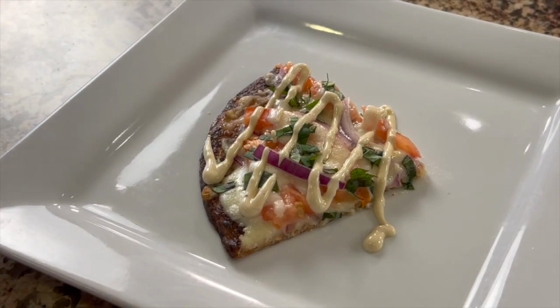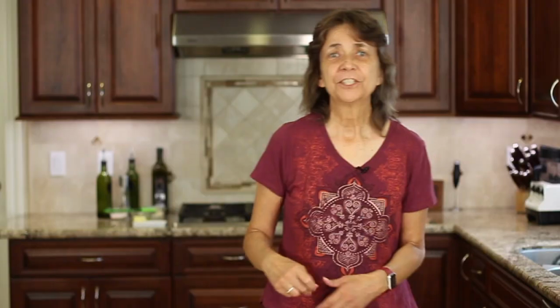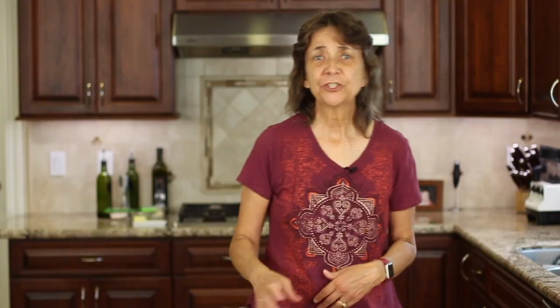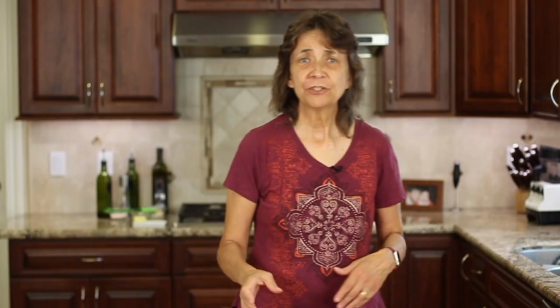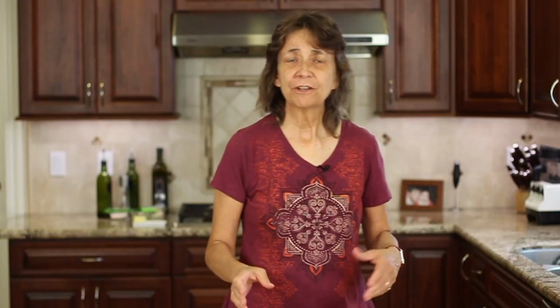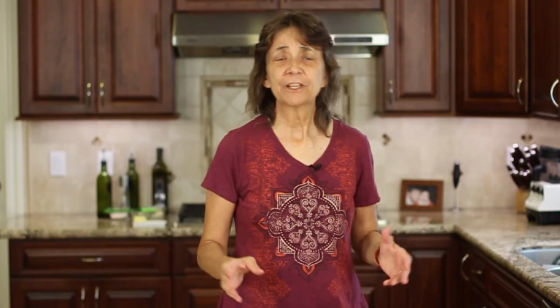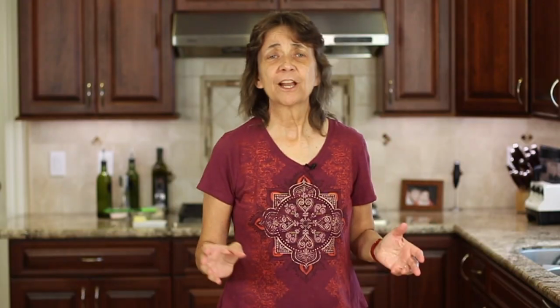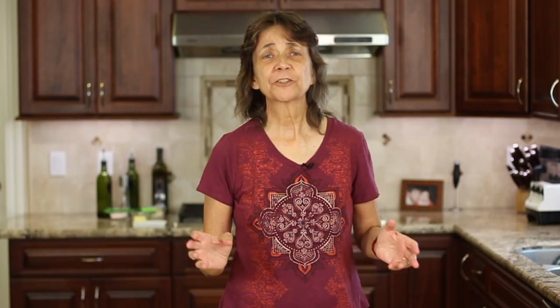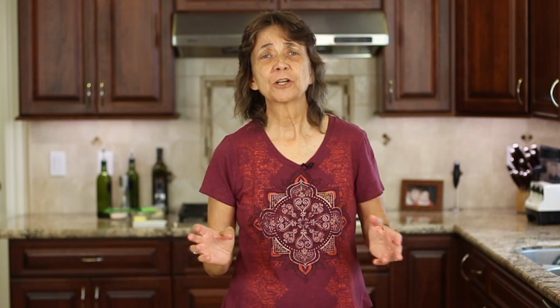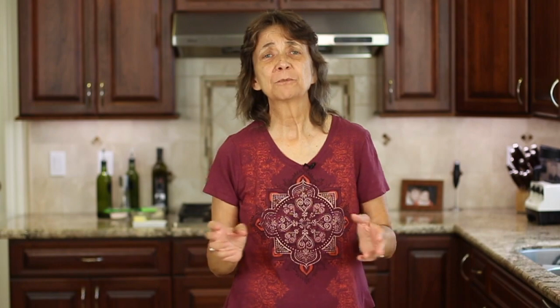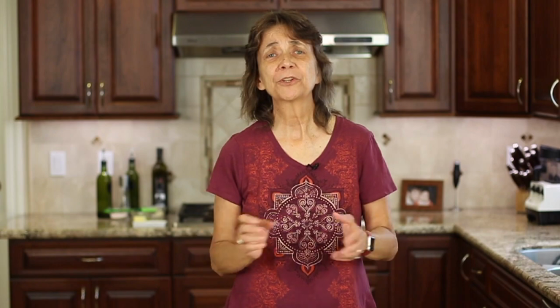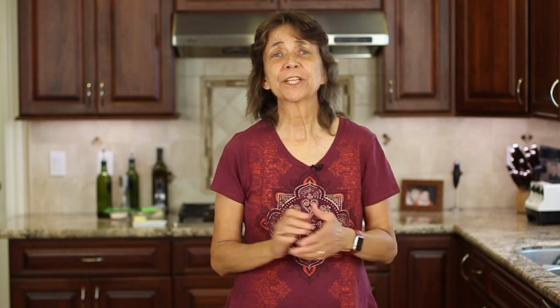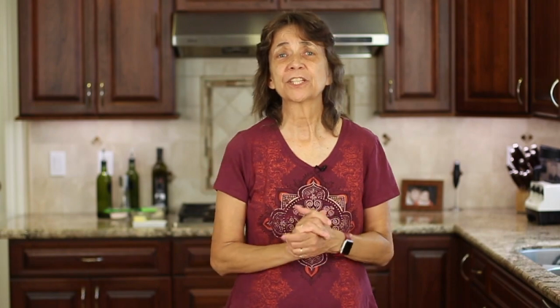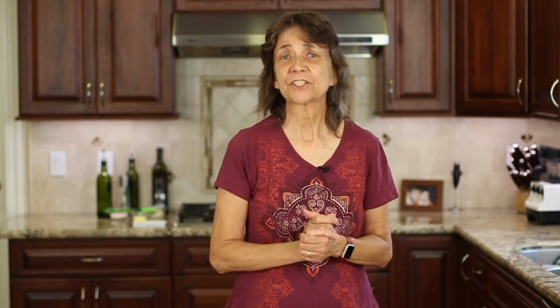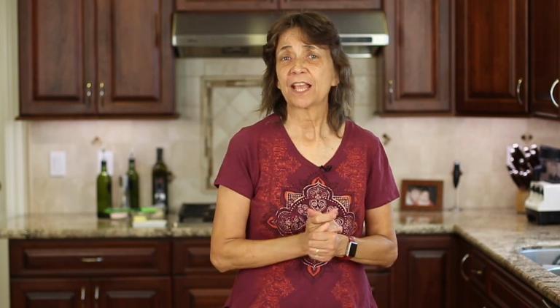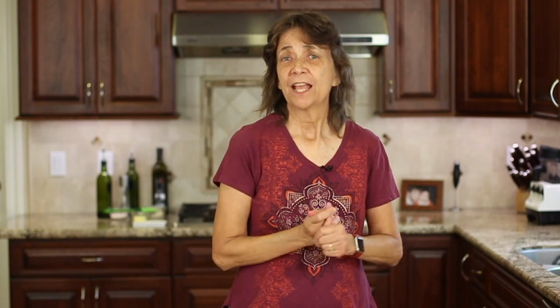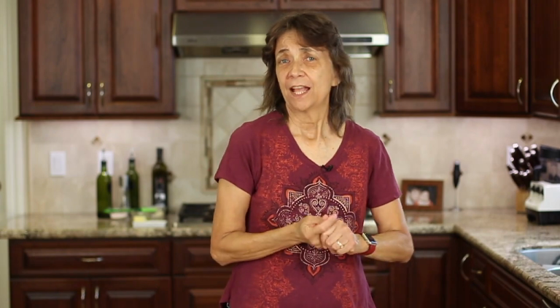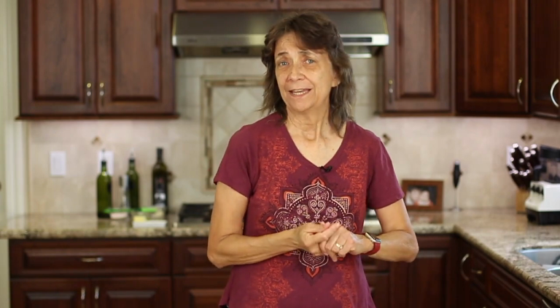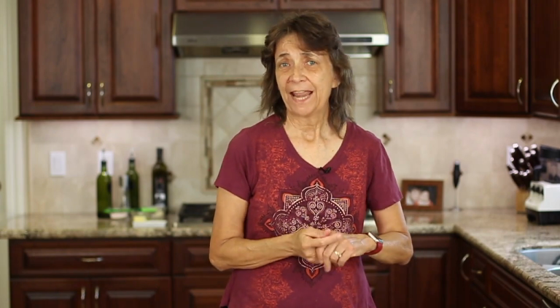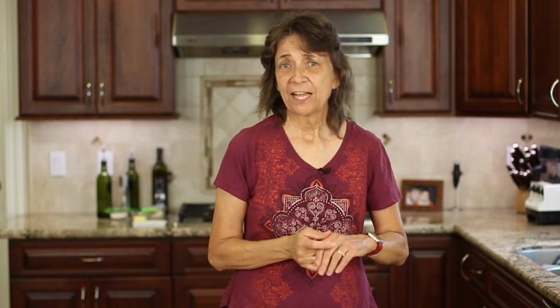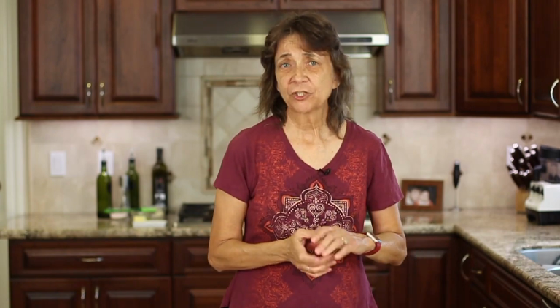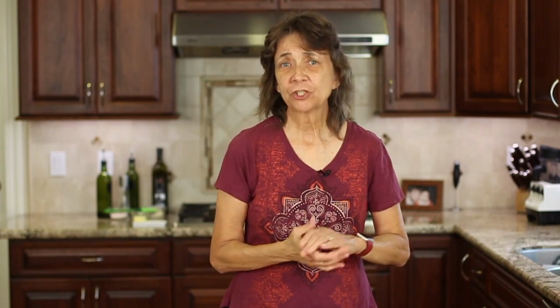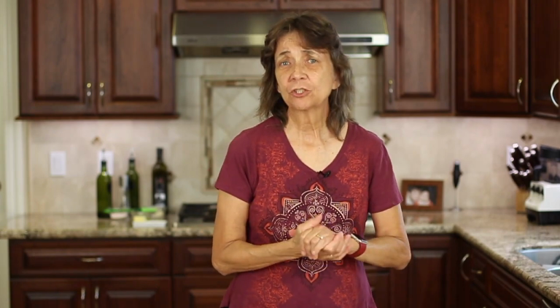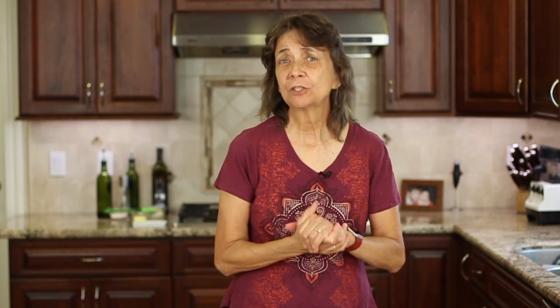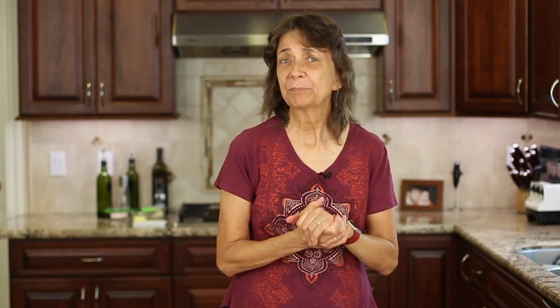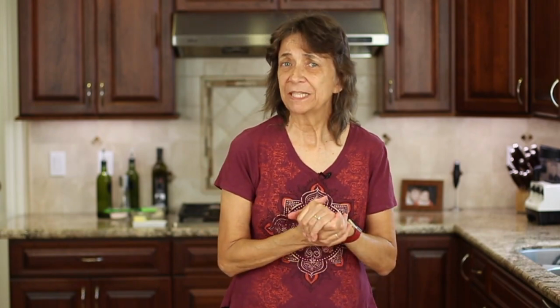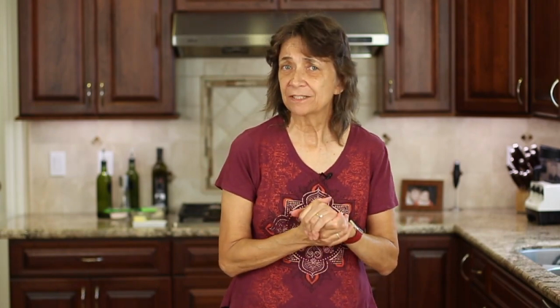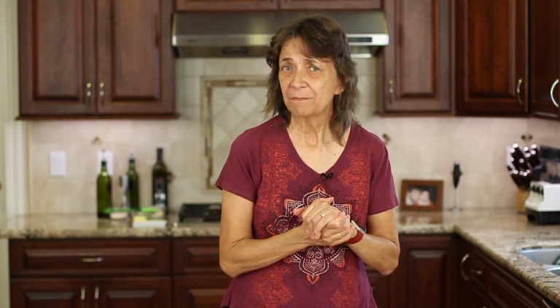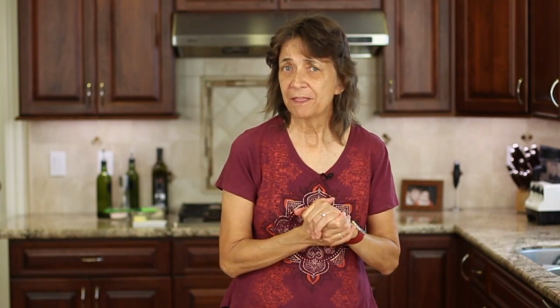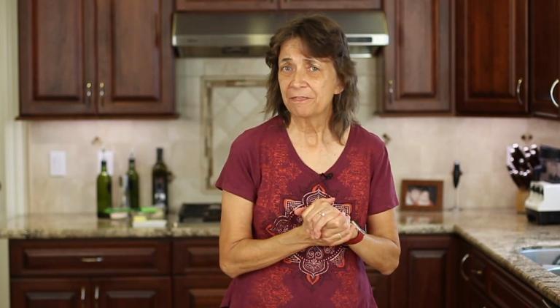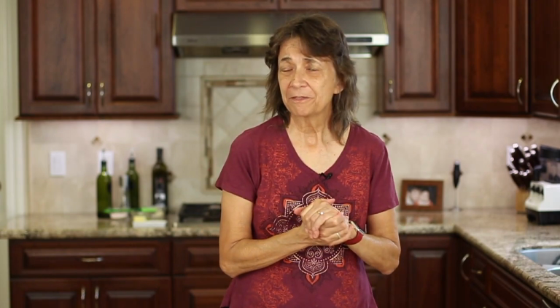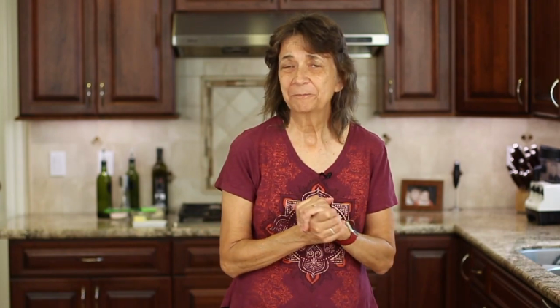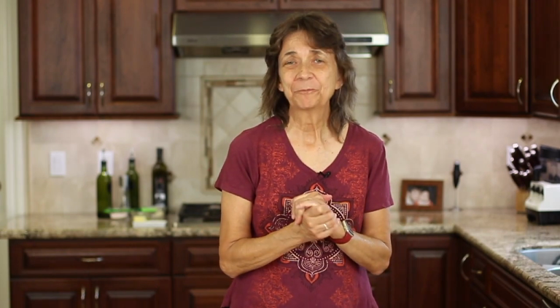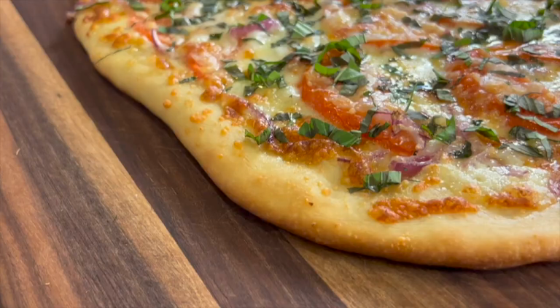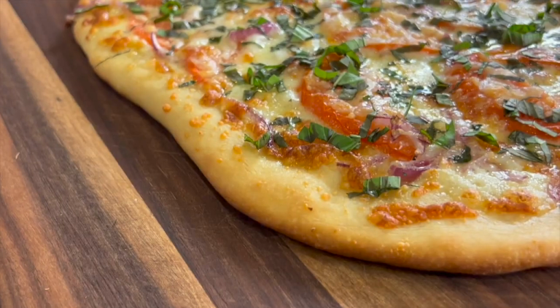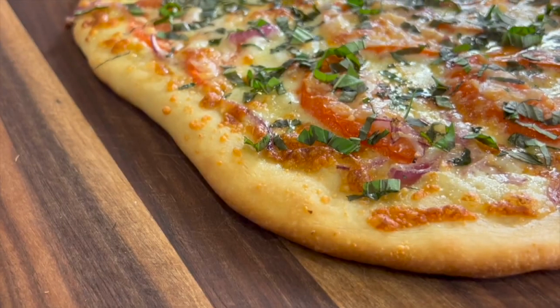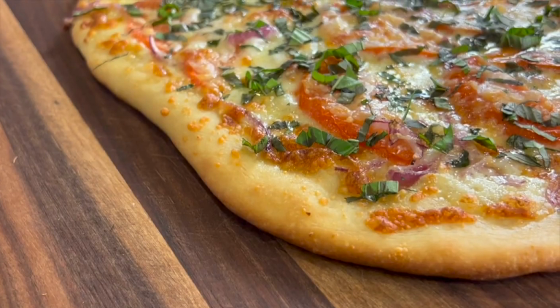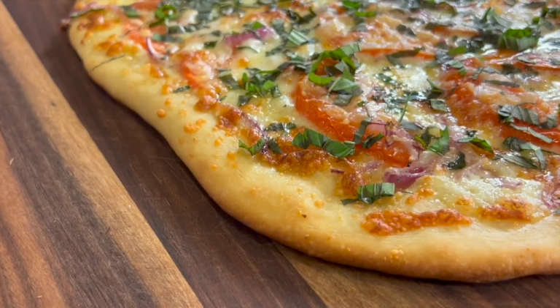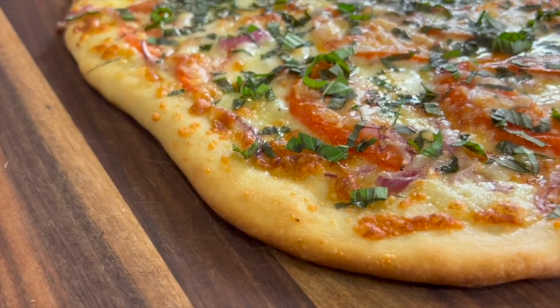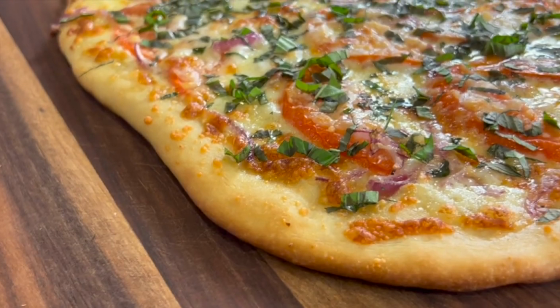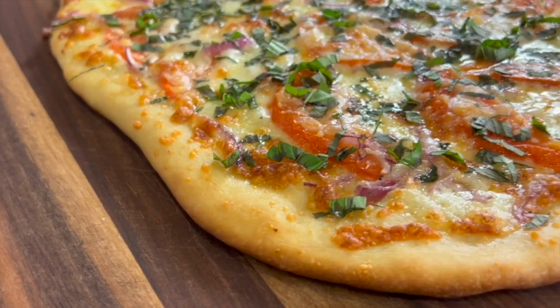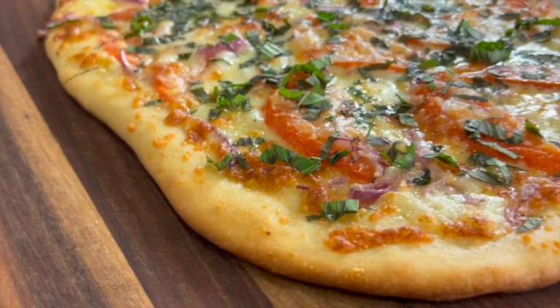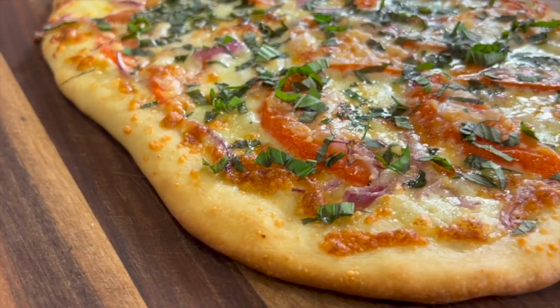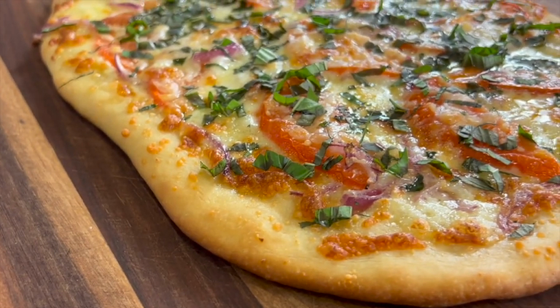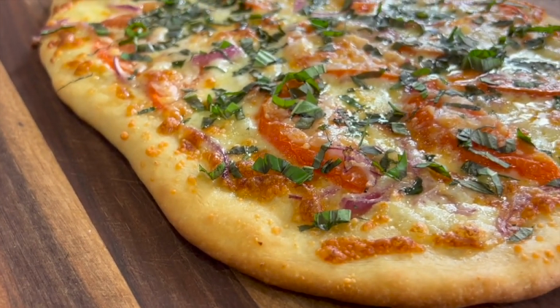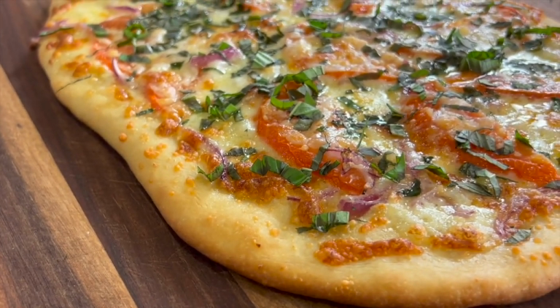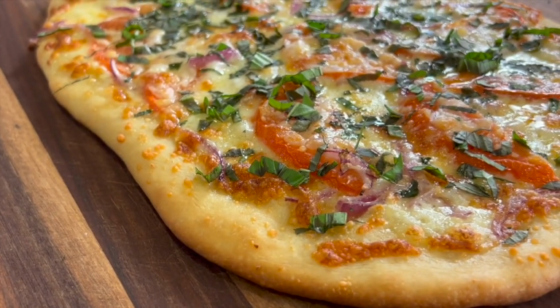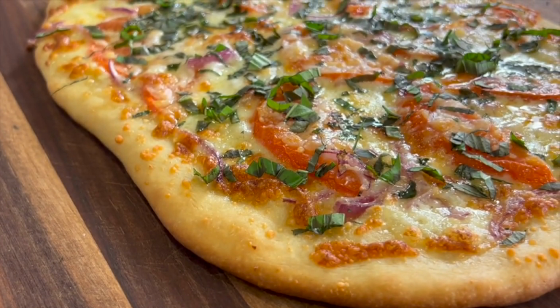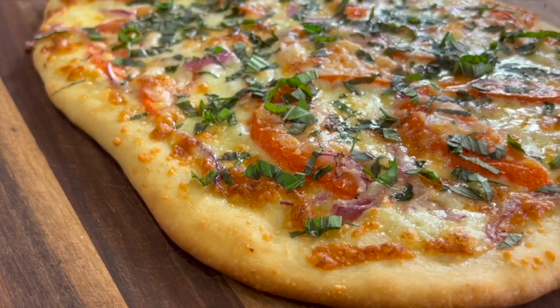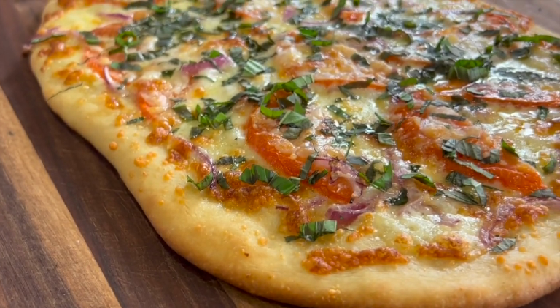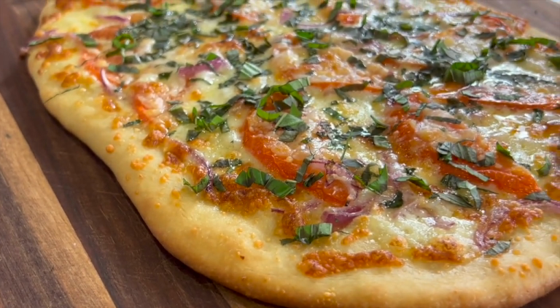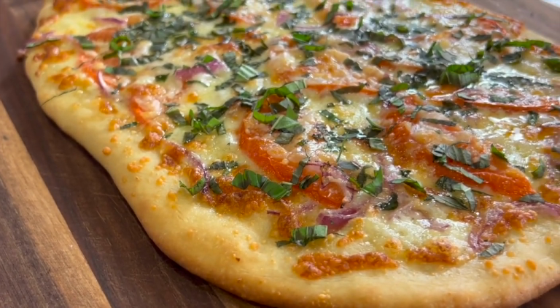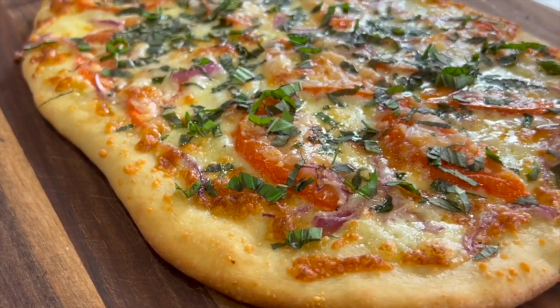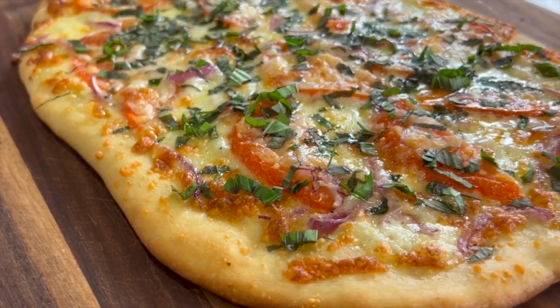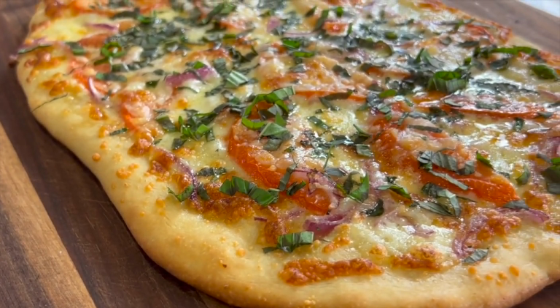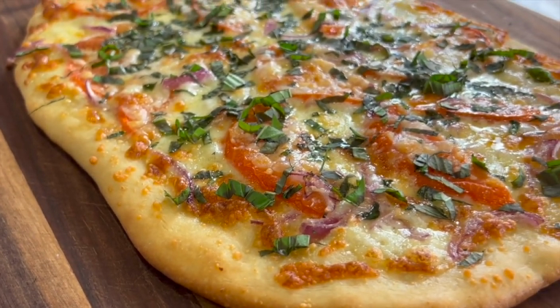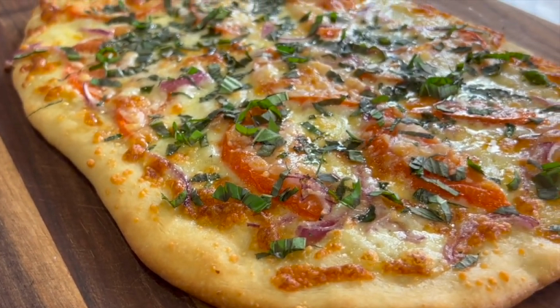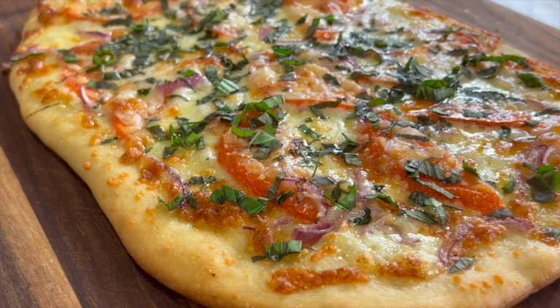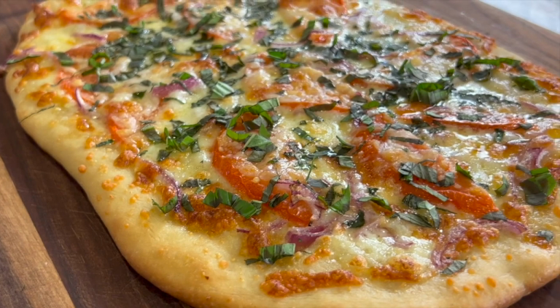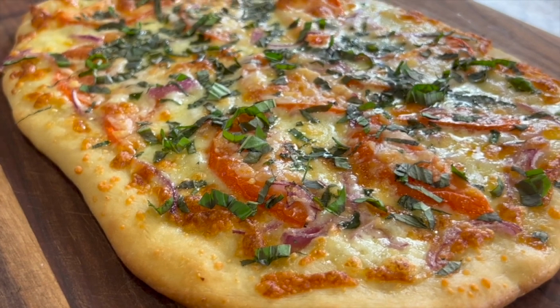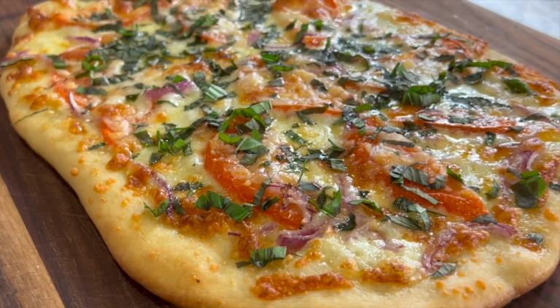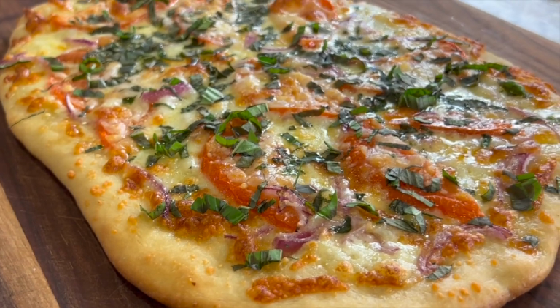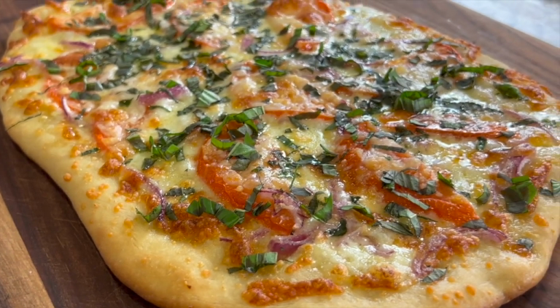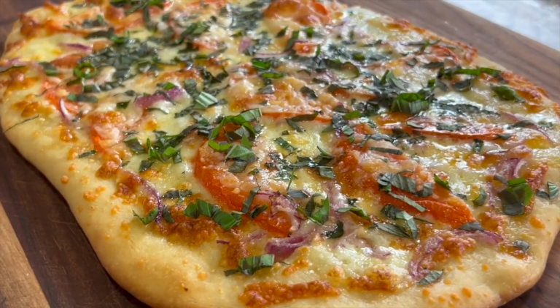Did you know that October is National Pizza Month? Well, that's what we're doing today — we're making pizza just for that occasion.